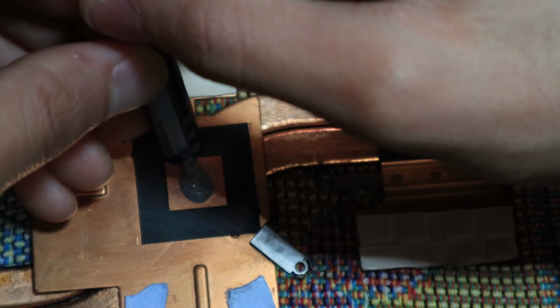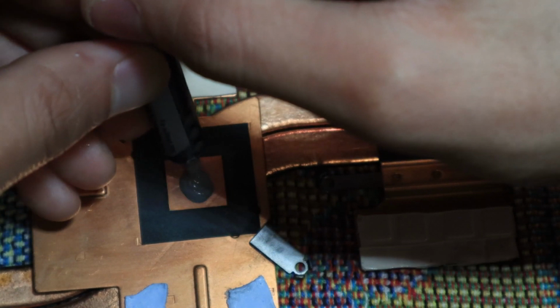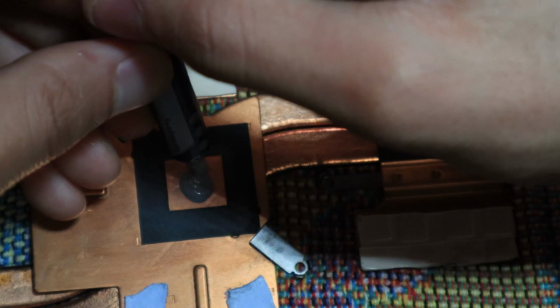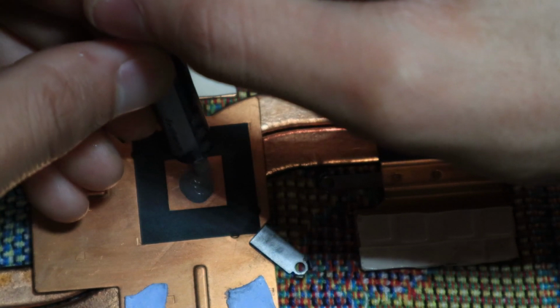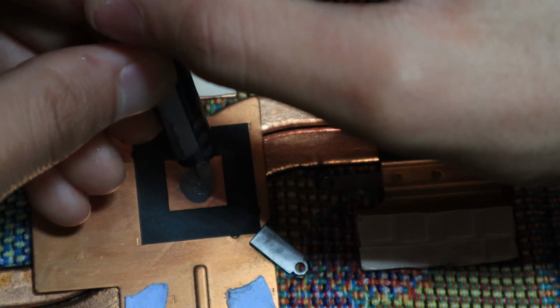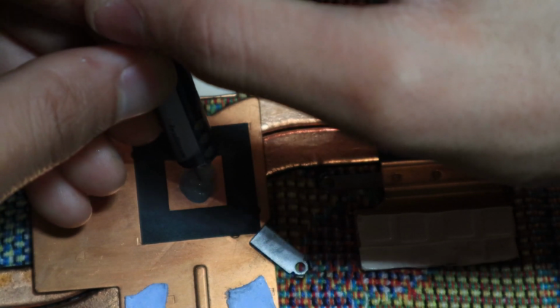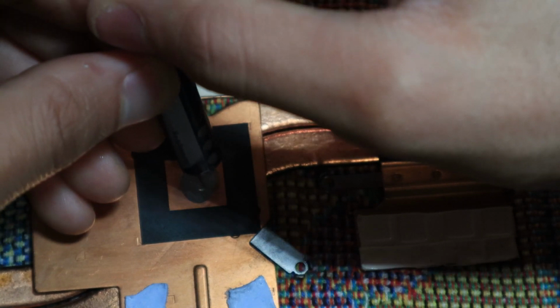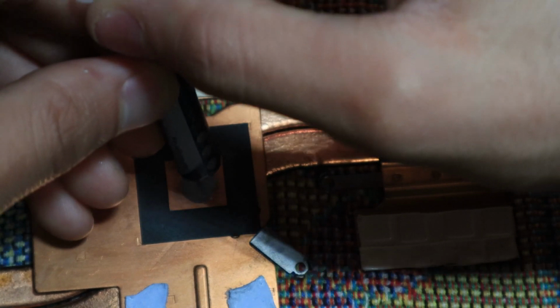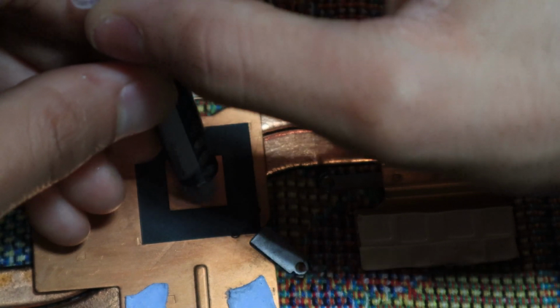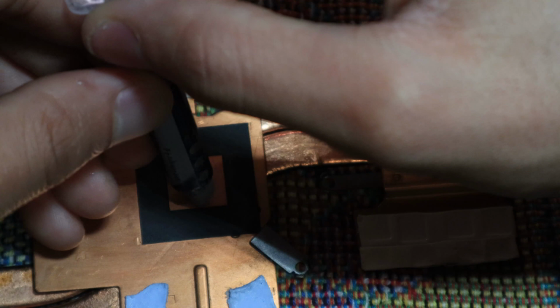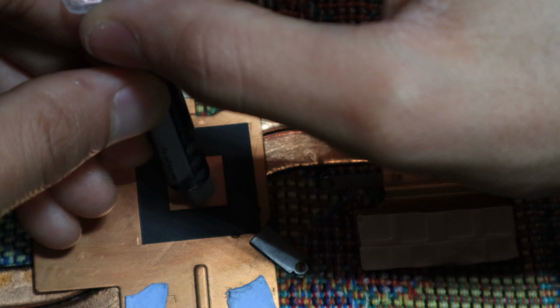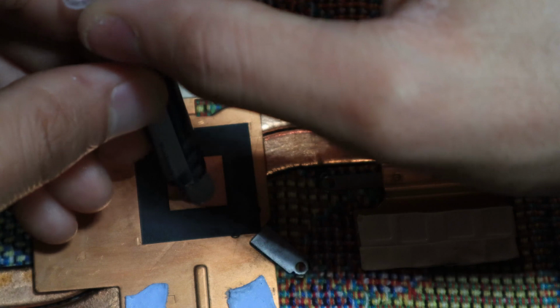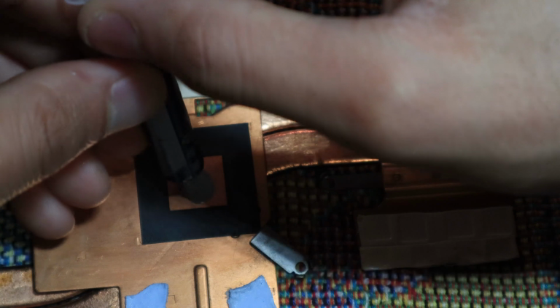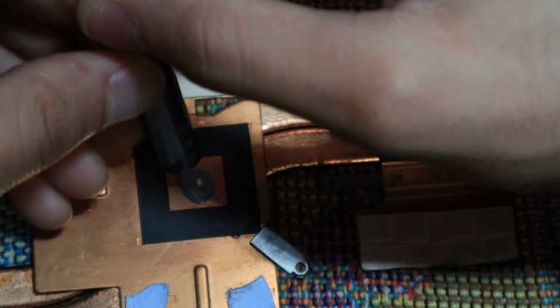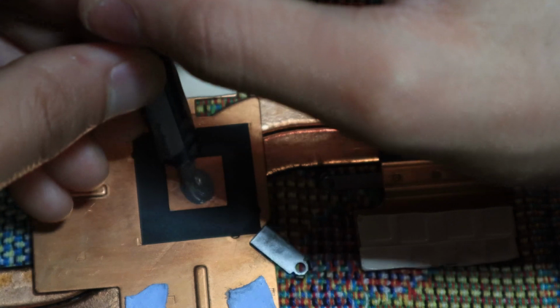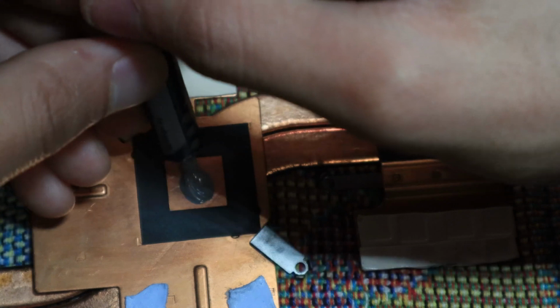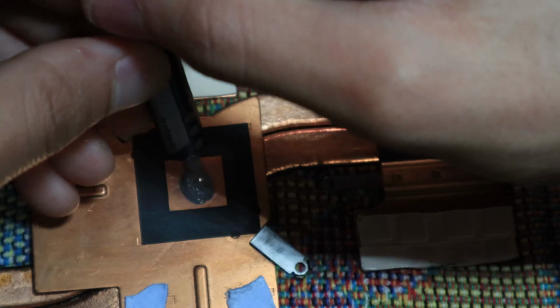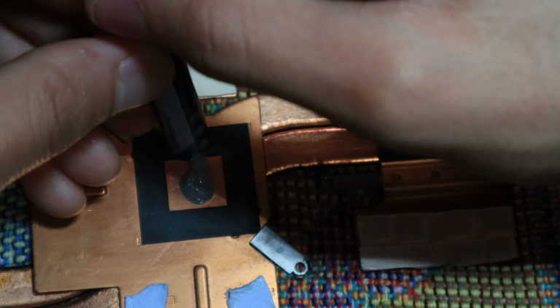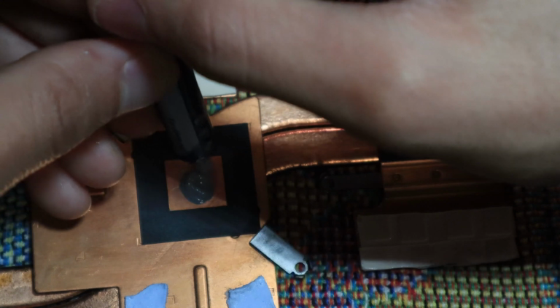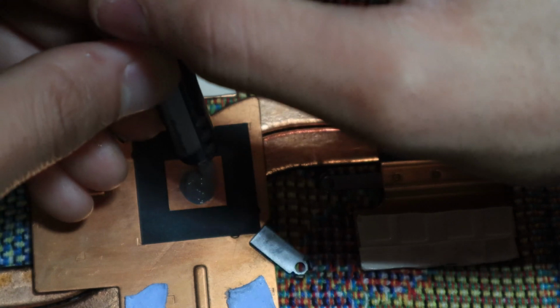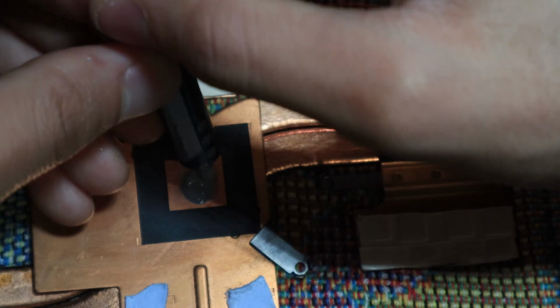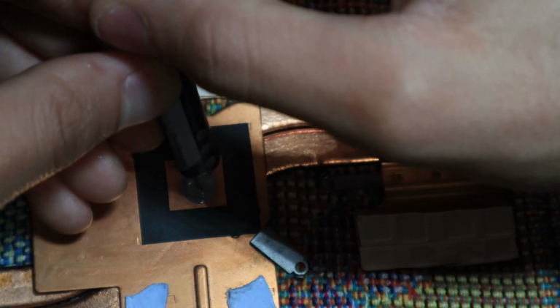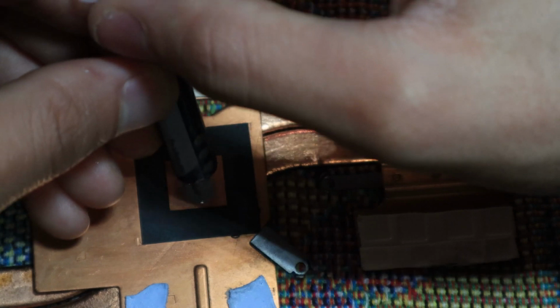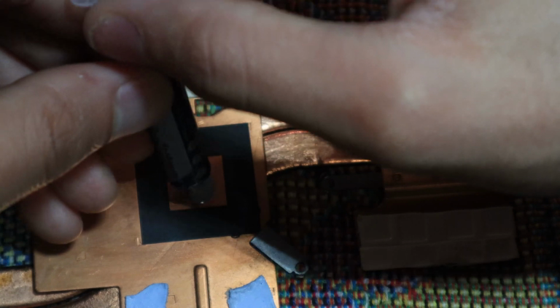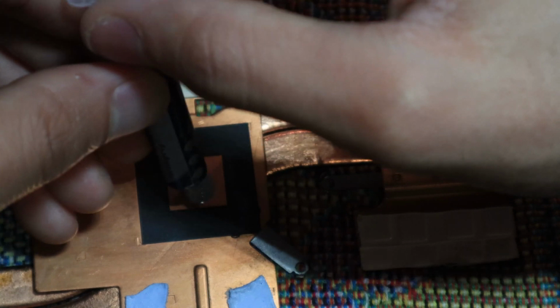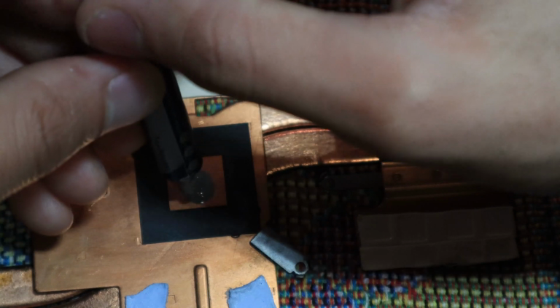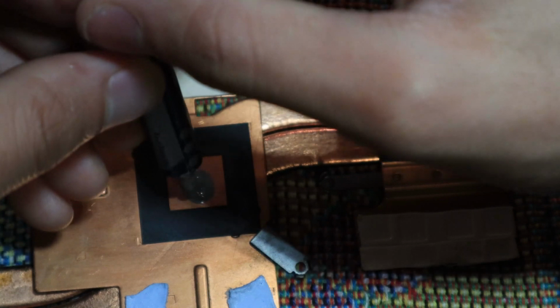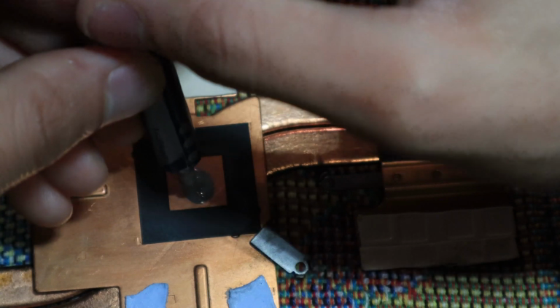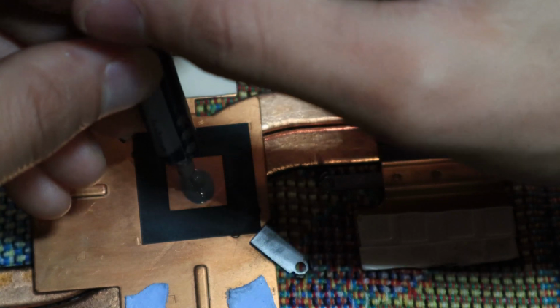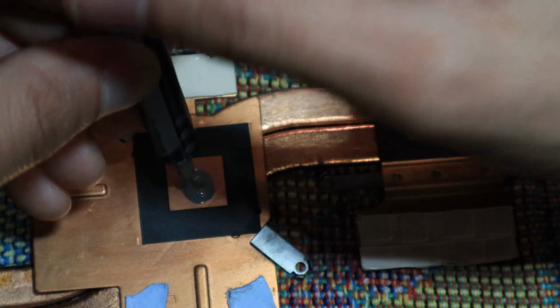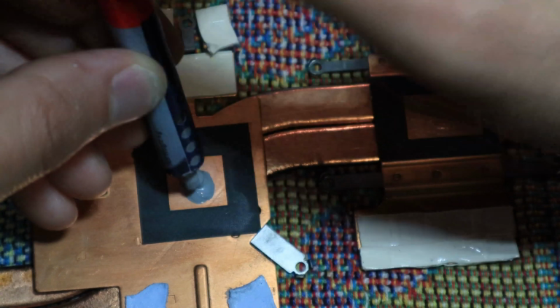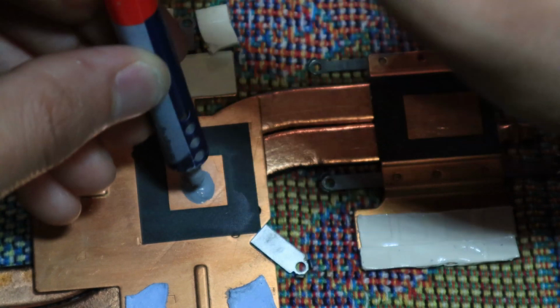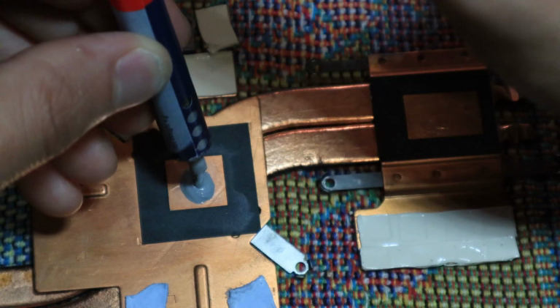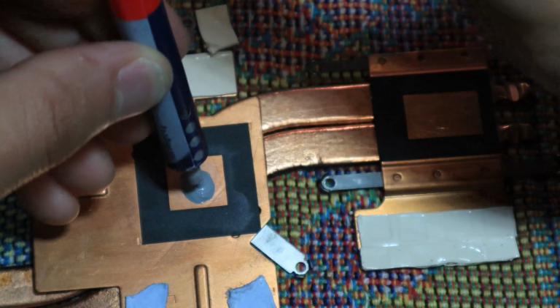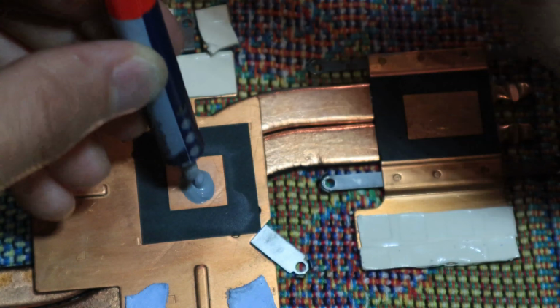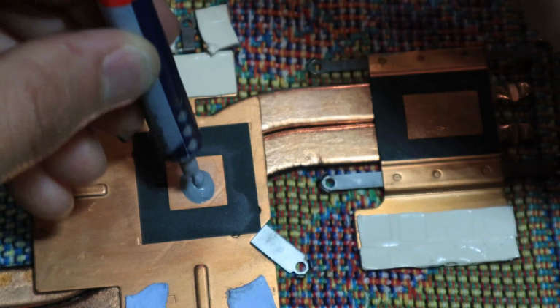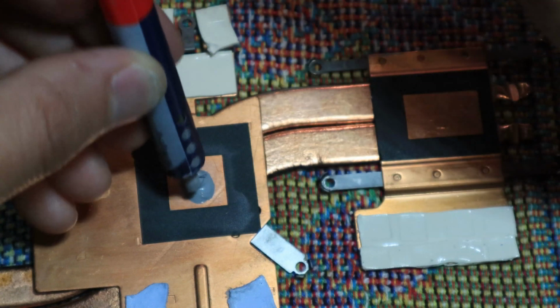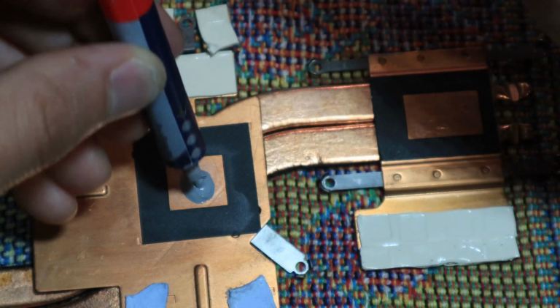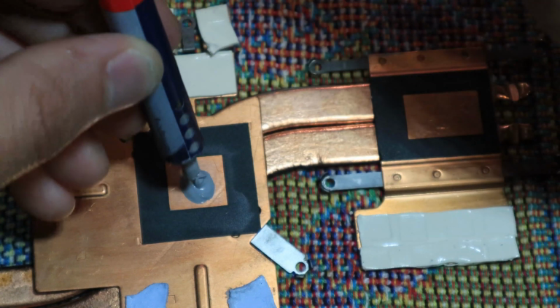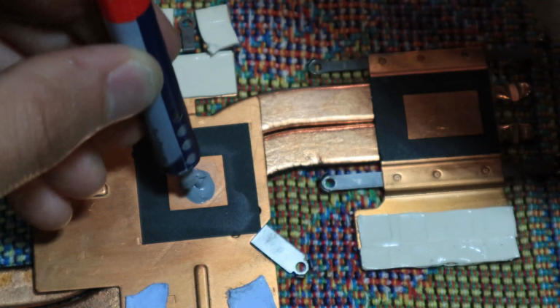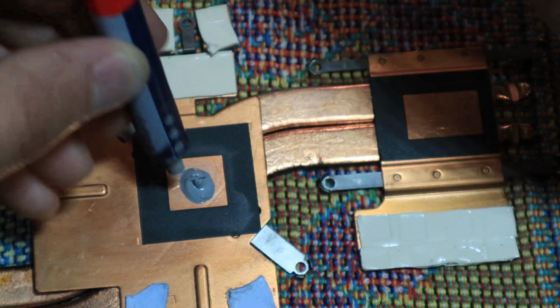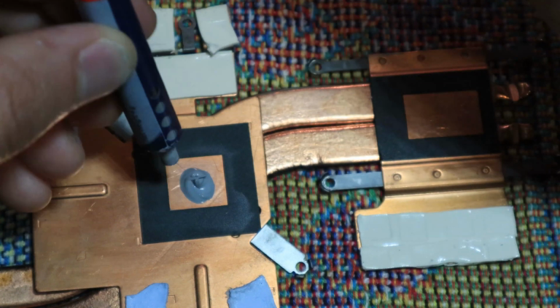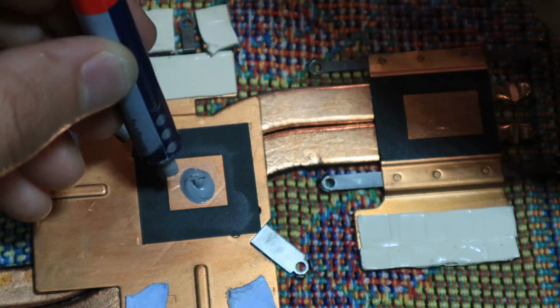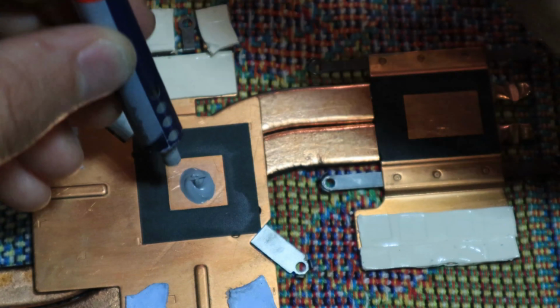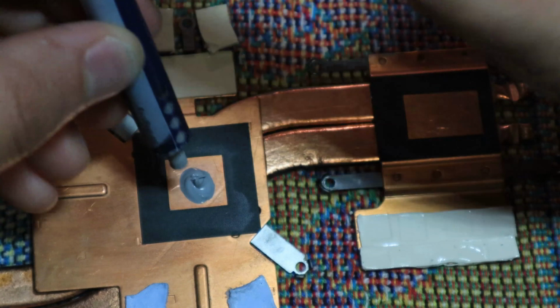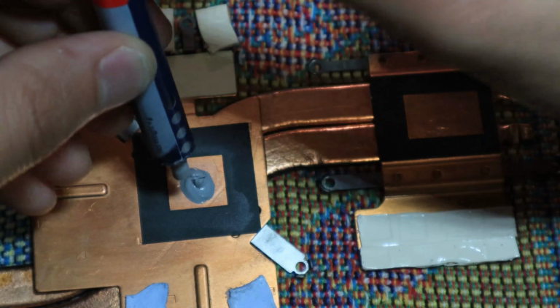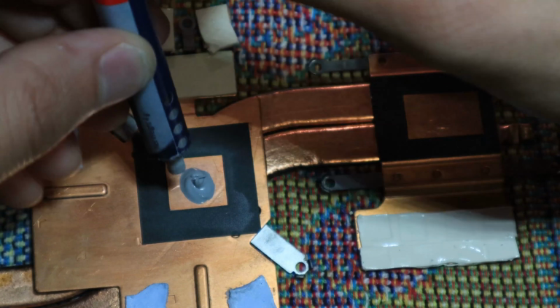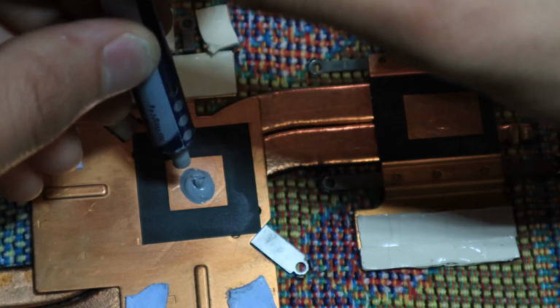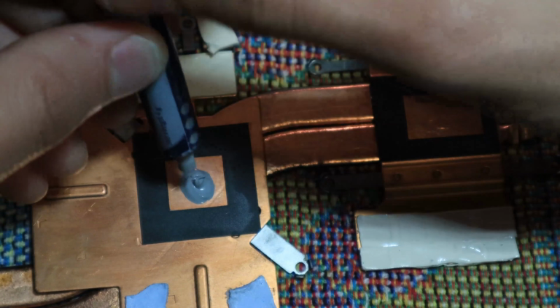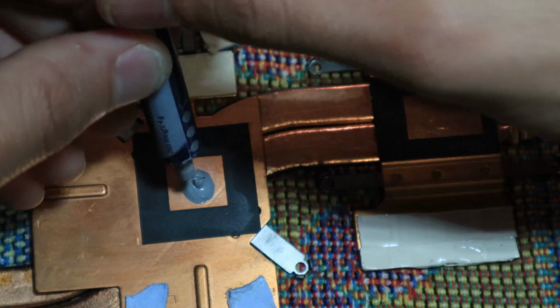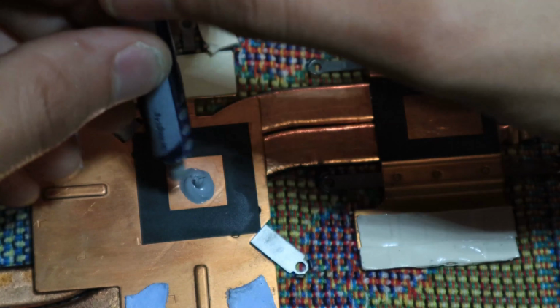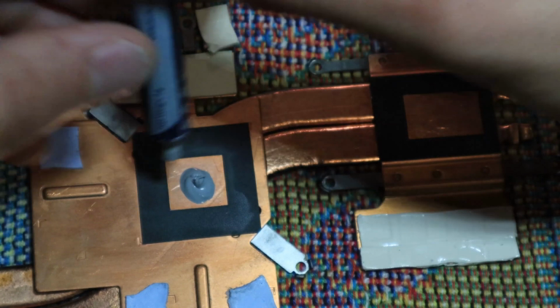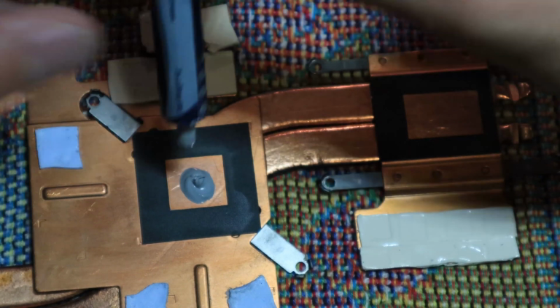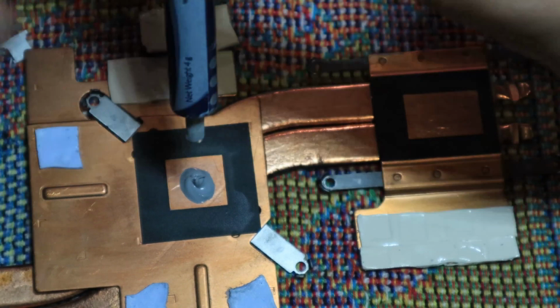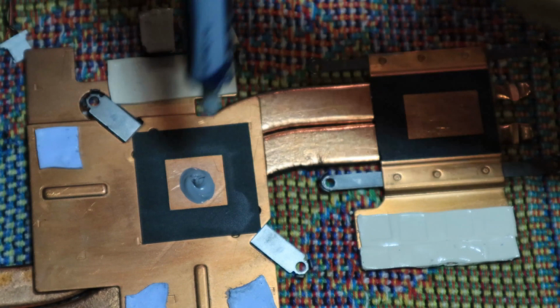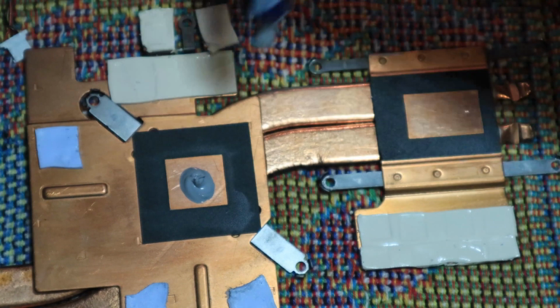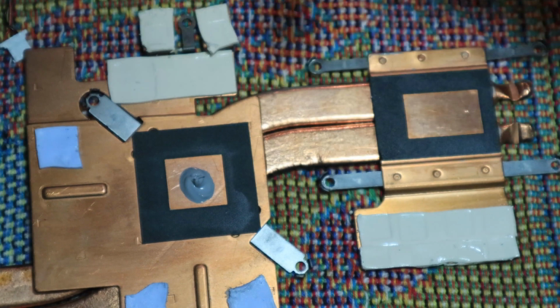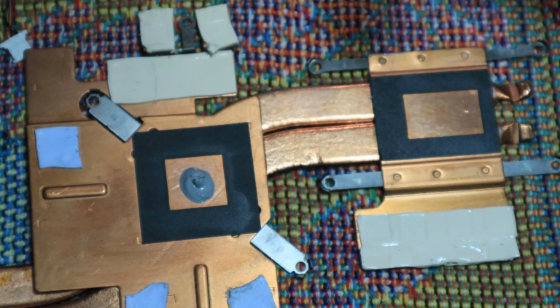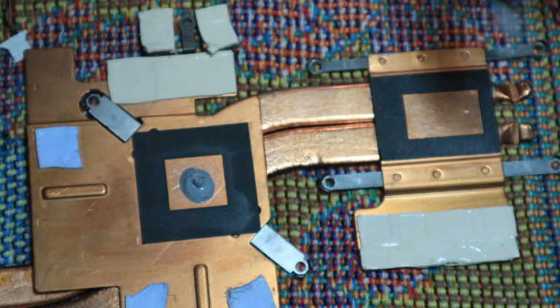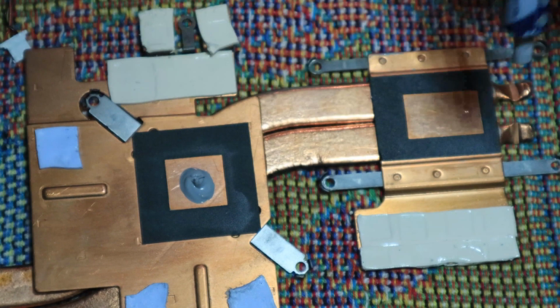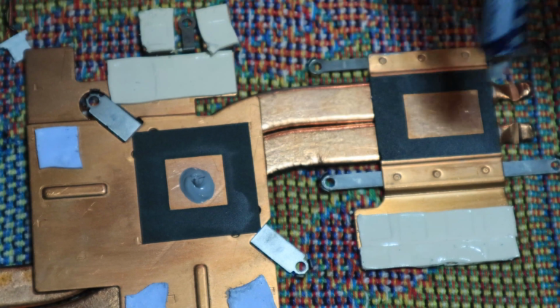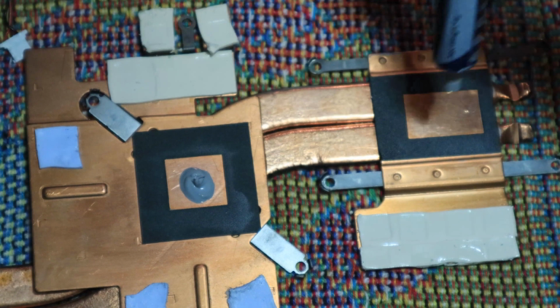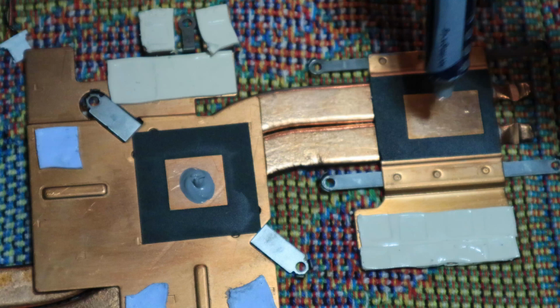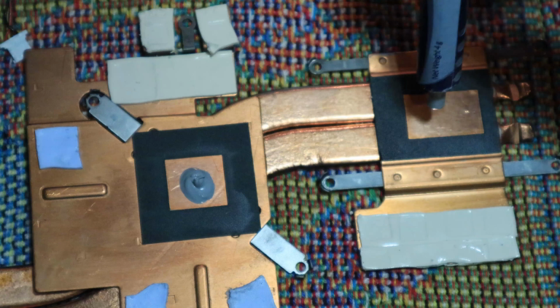You can also go ahead and clean out the fans while you're in there. Blow out any dust.